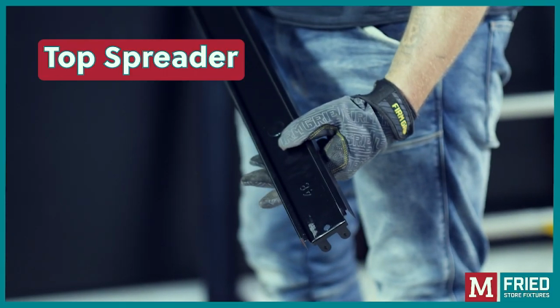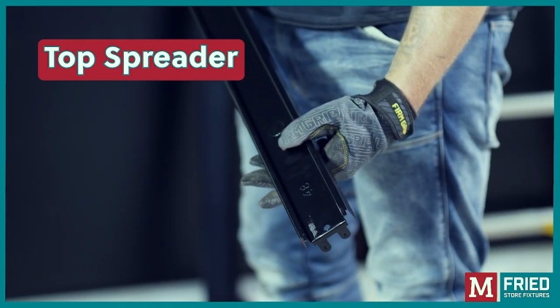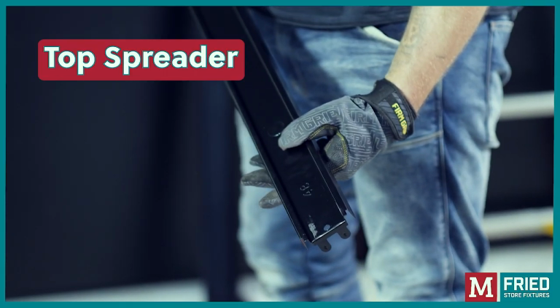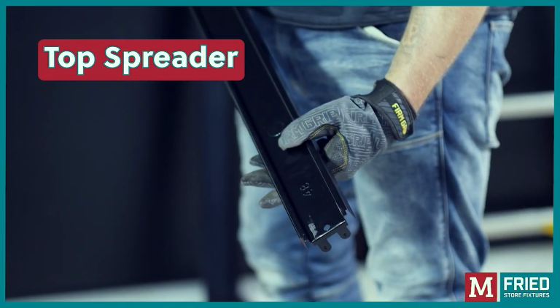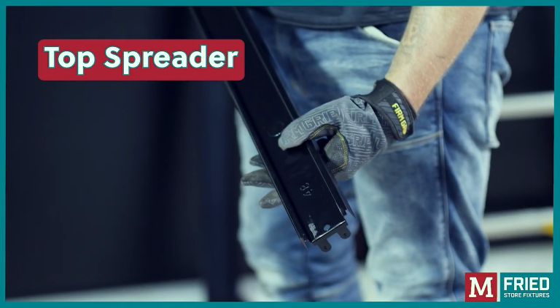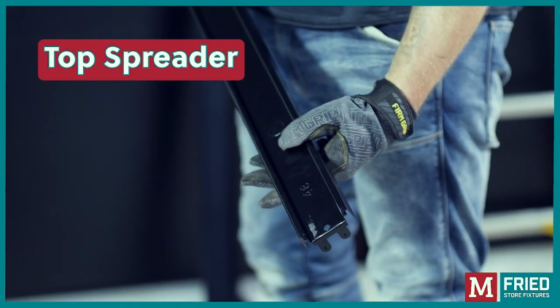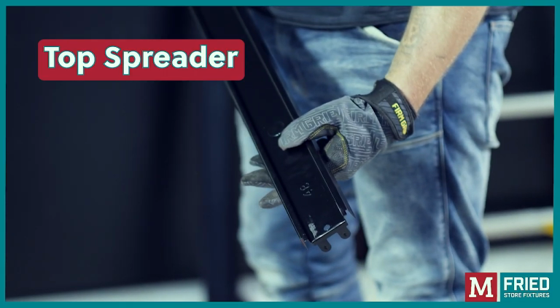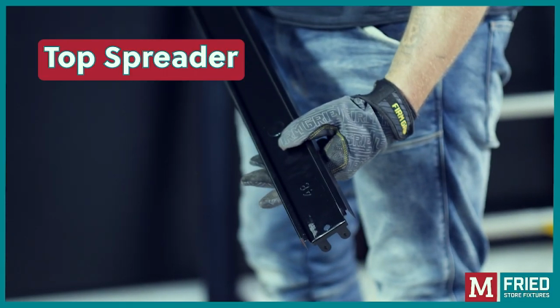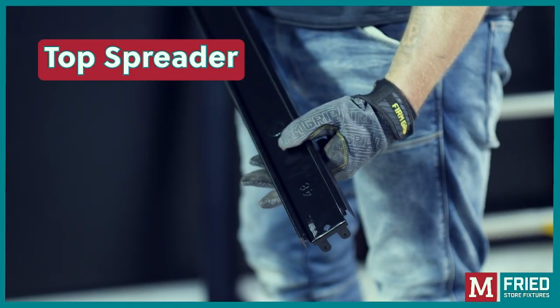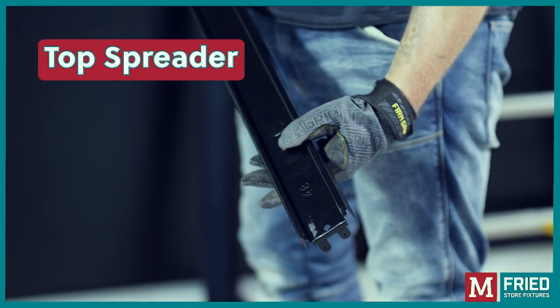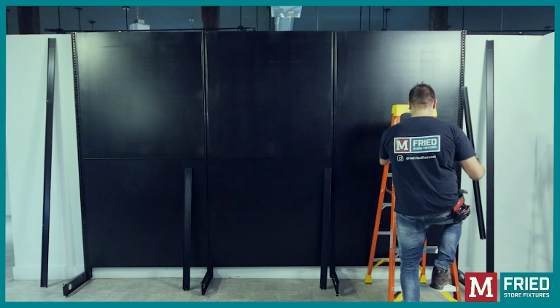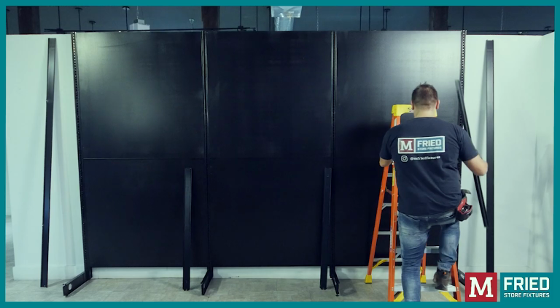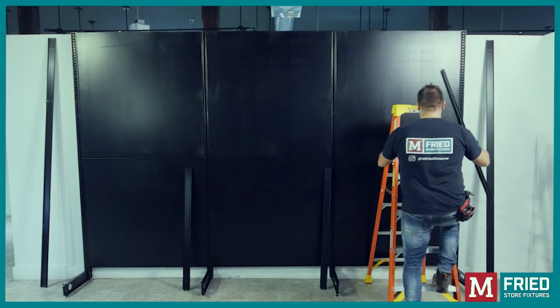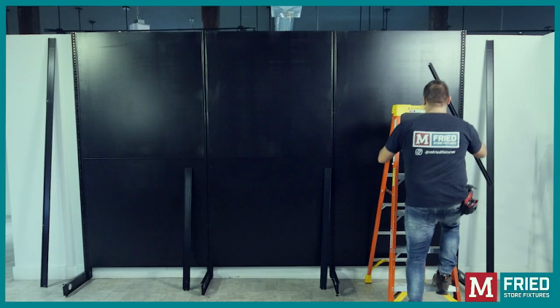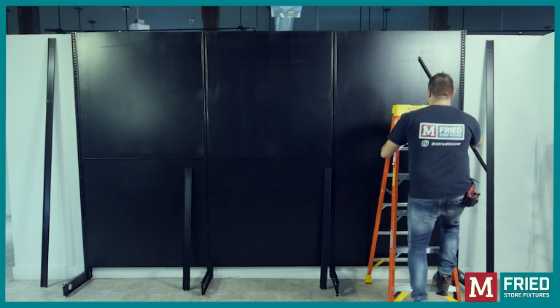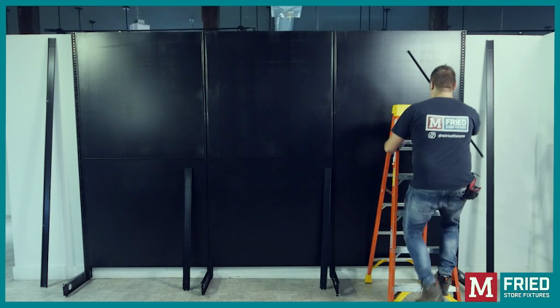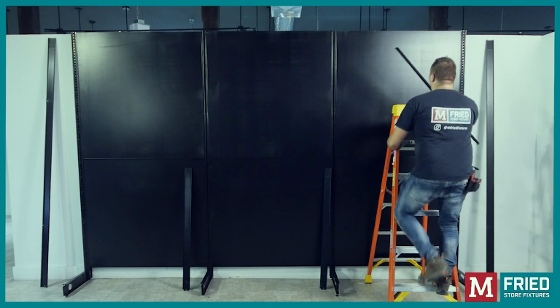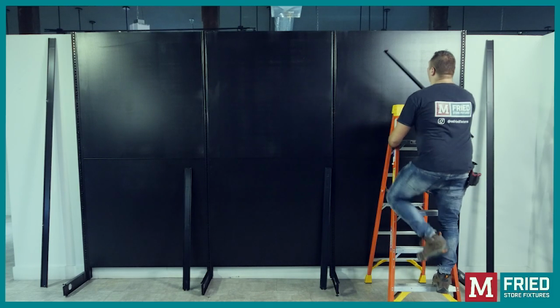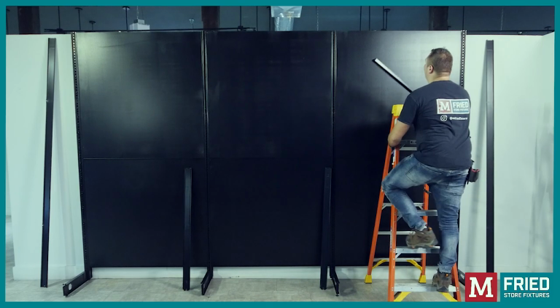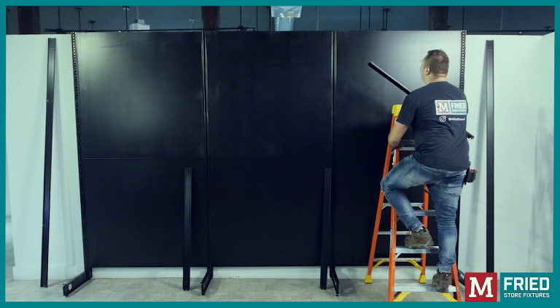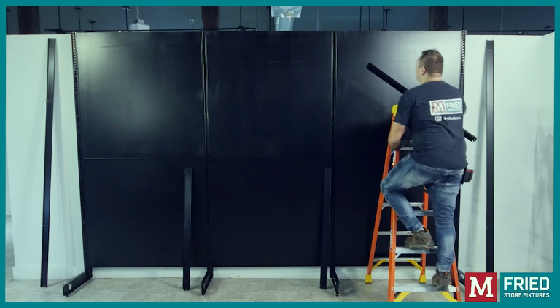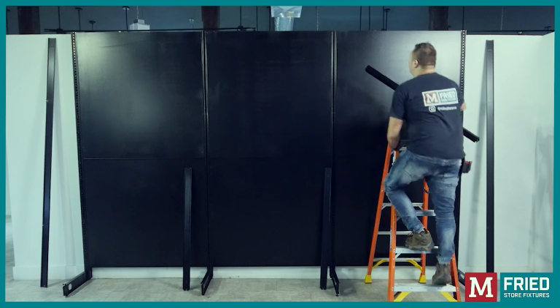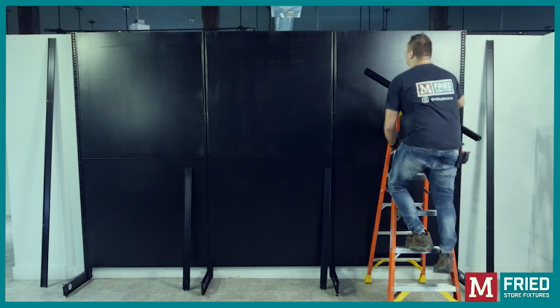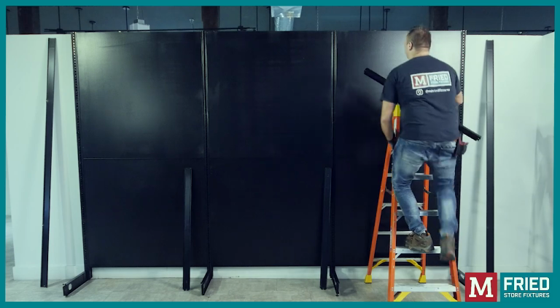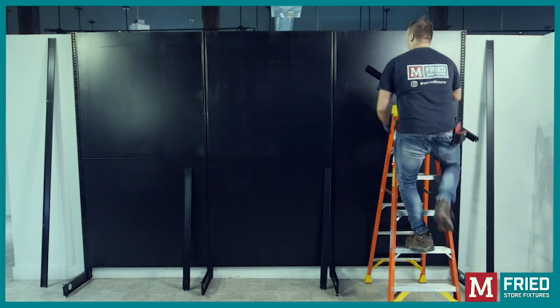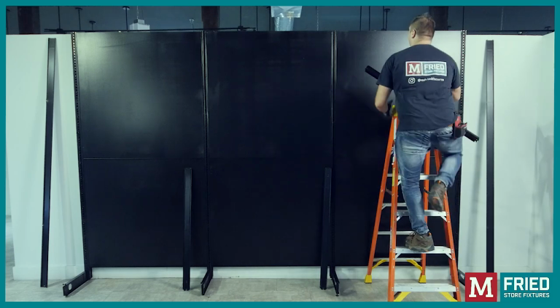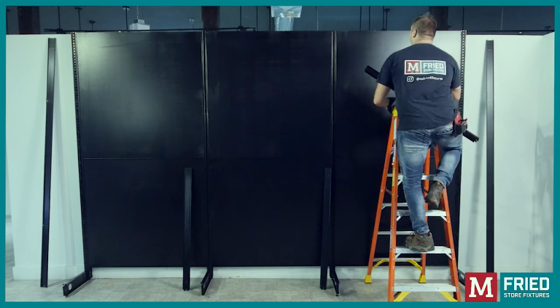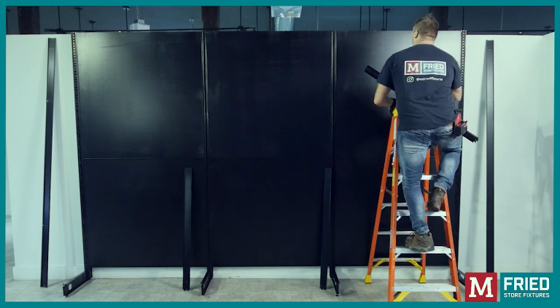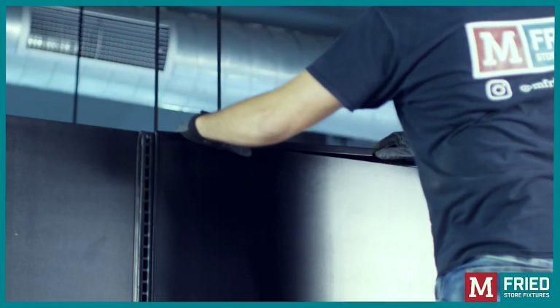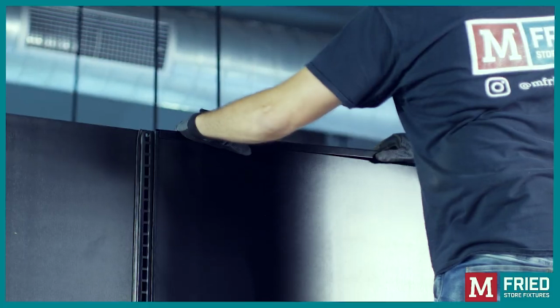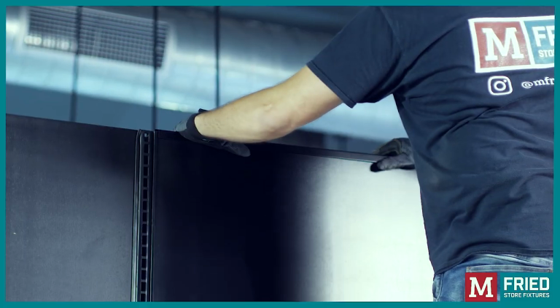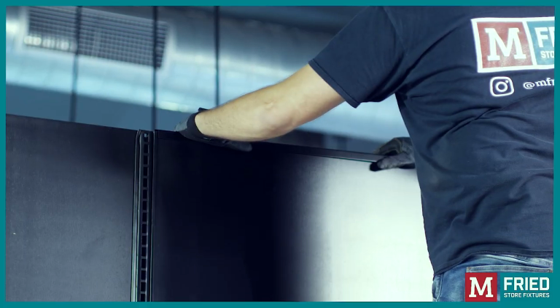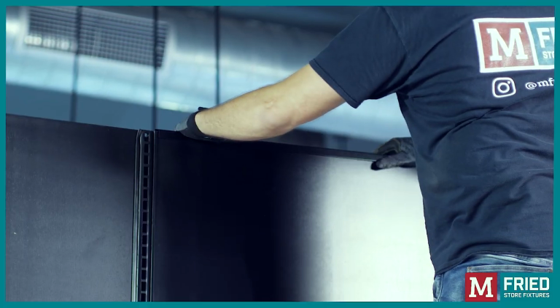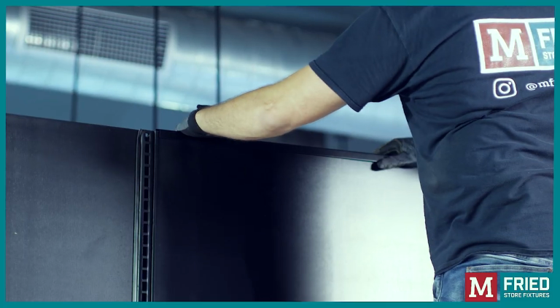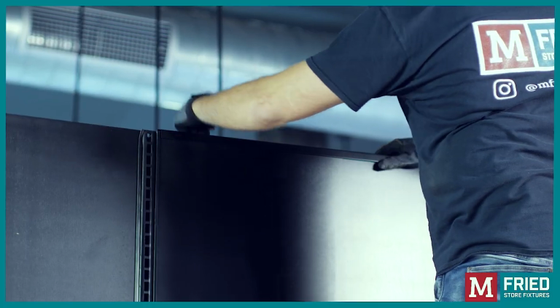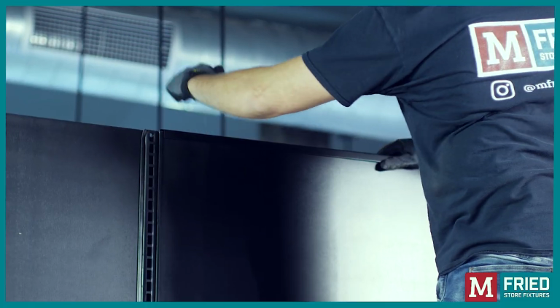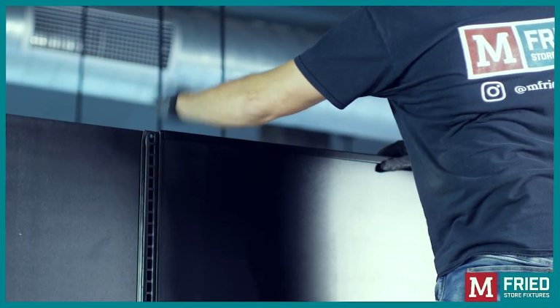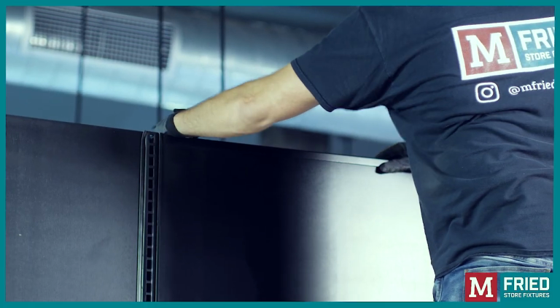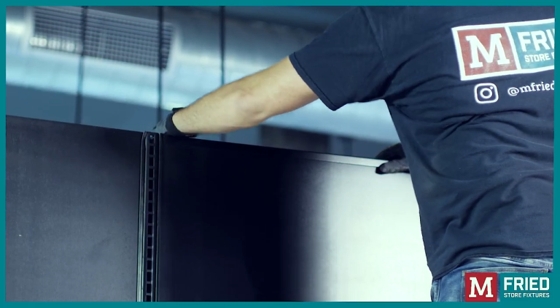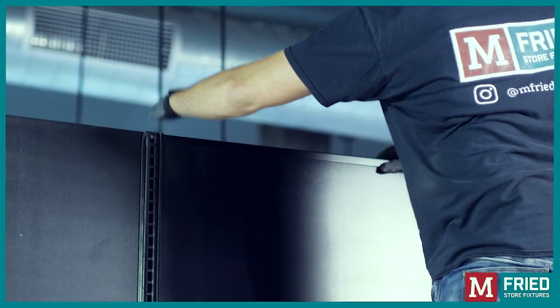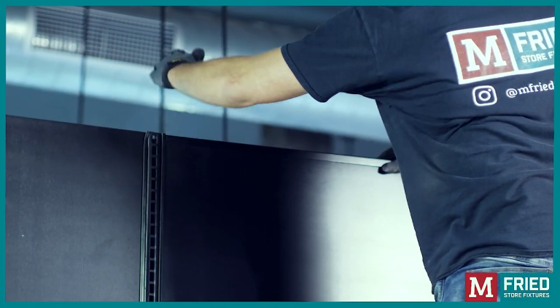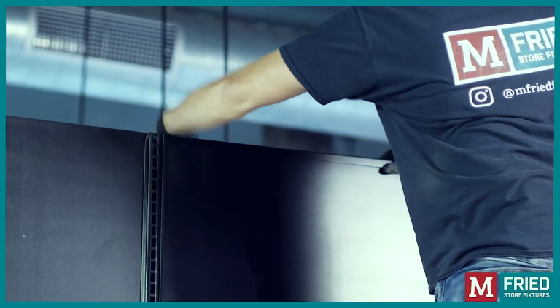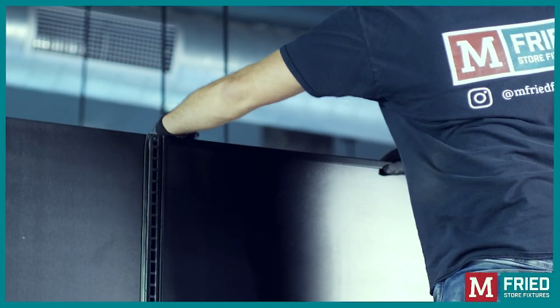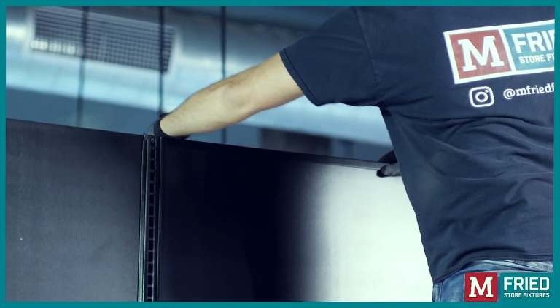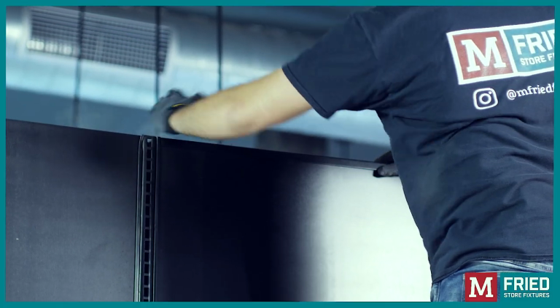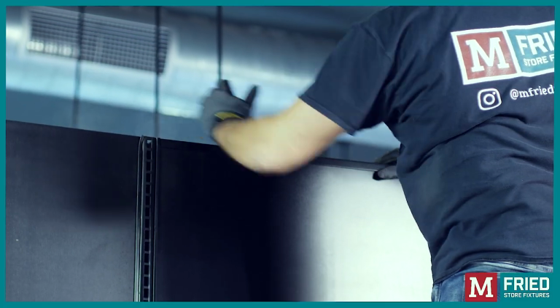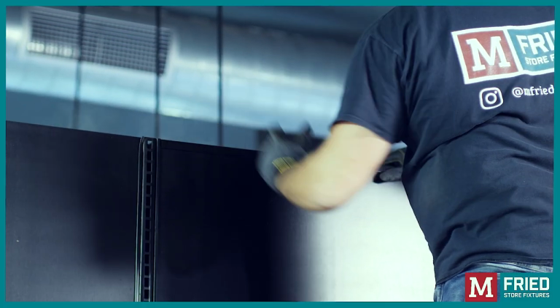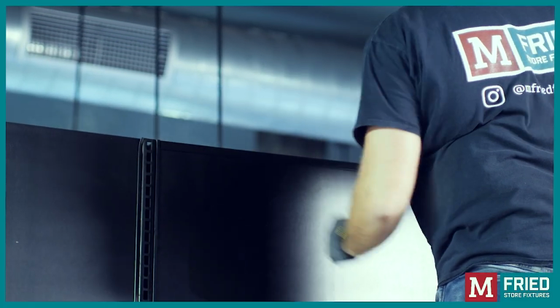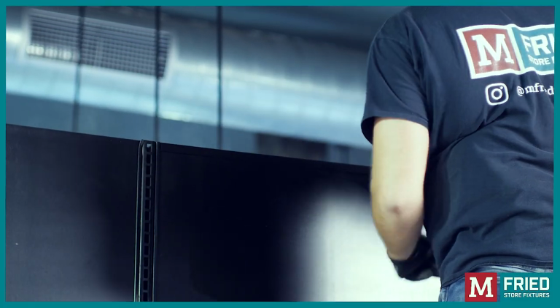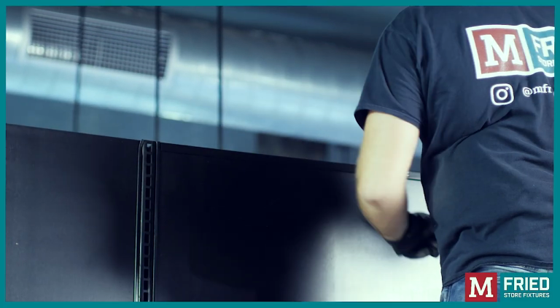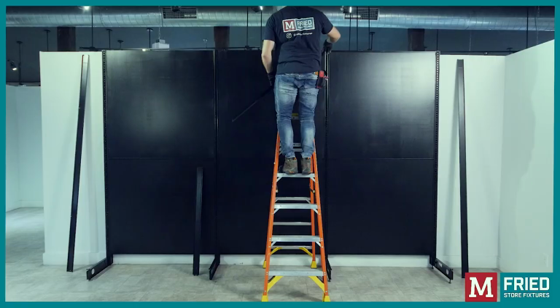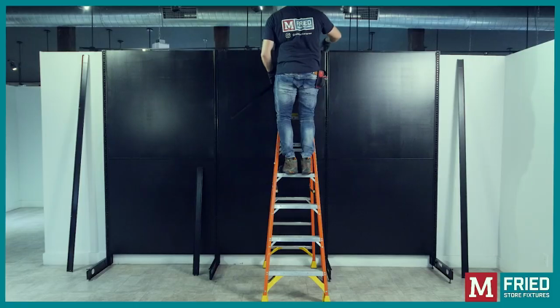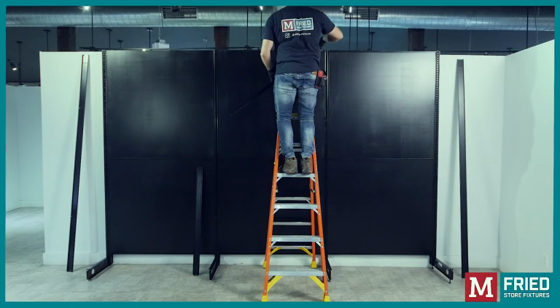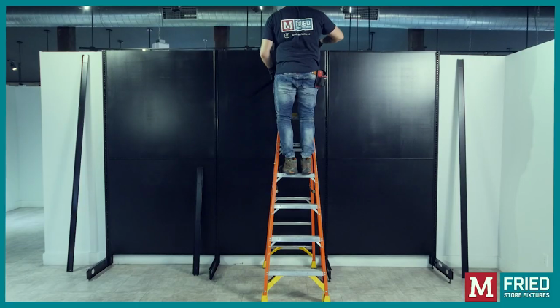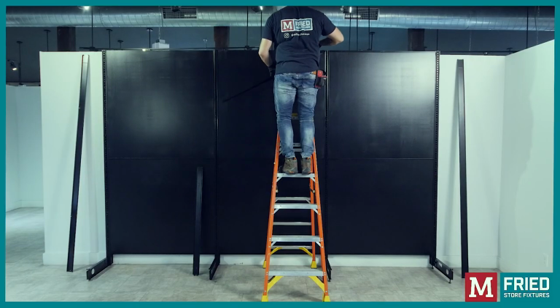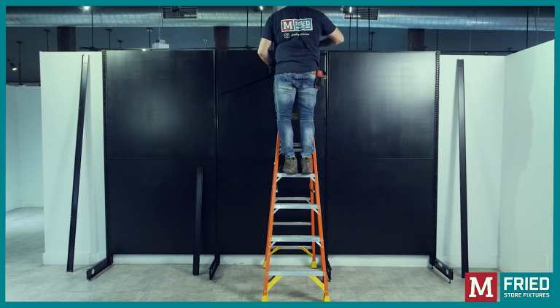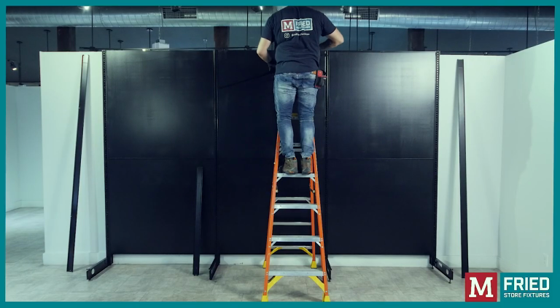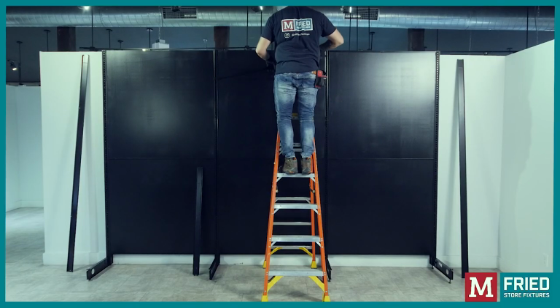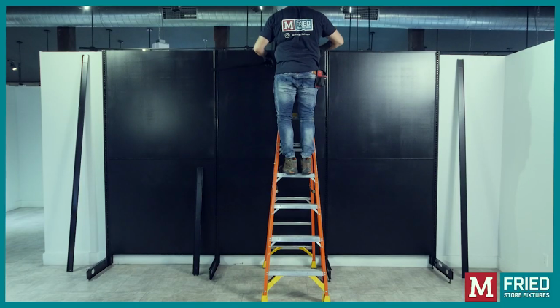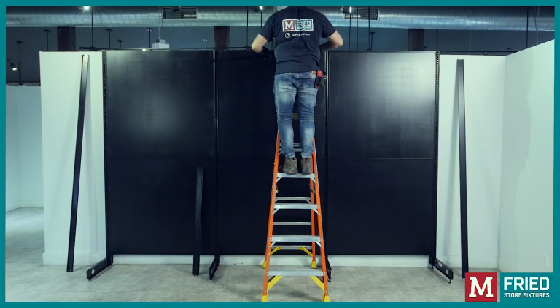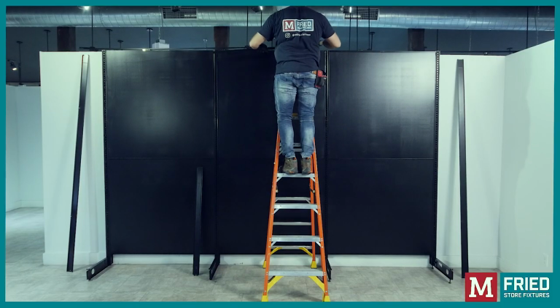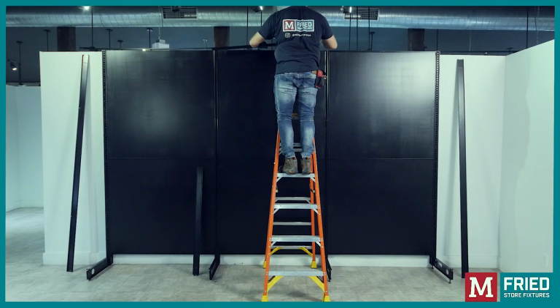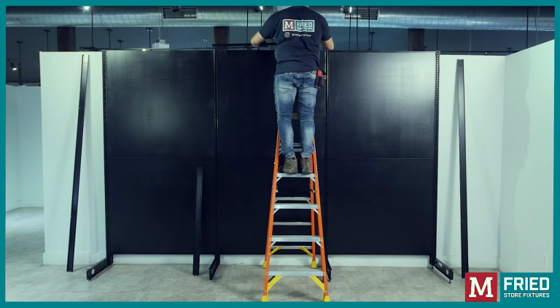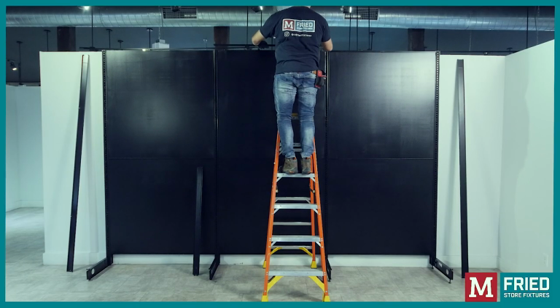Top spreader: Insert the top spreader on top of the upper board into the slots in the uprights and tap down to secure it in place.